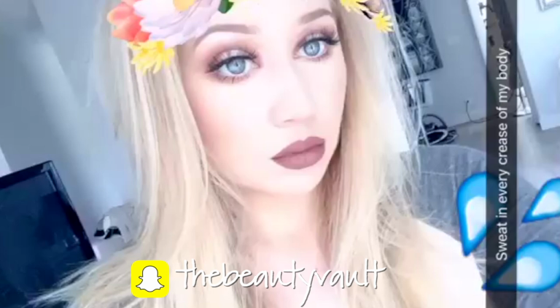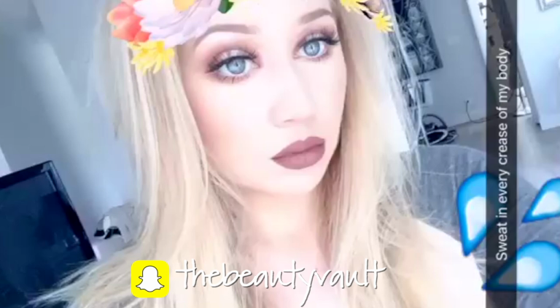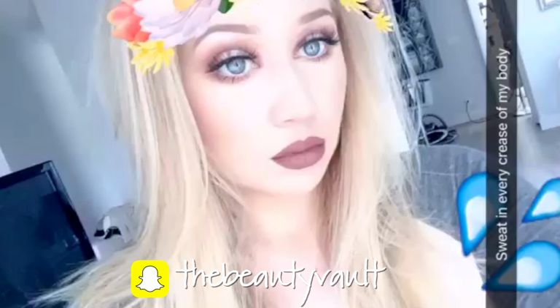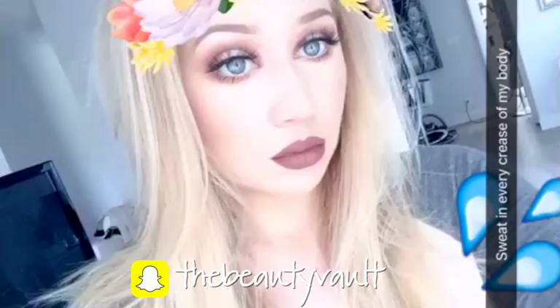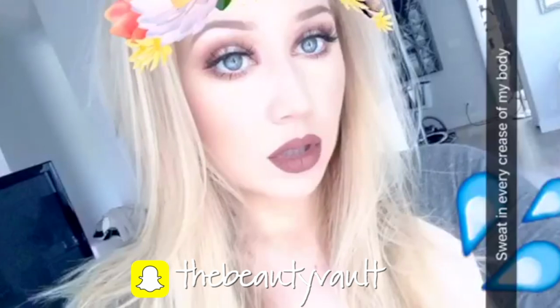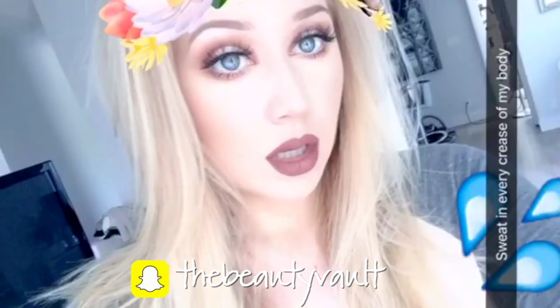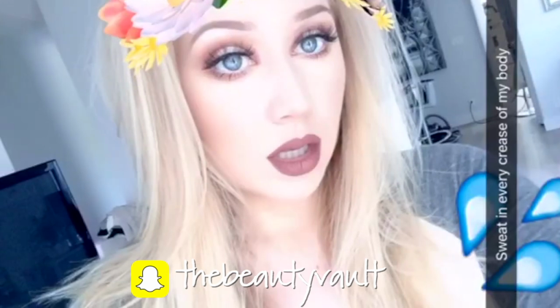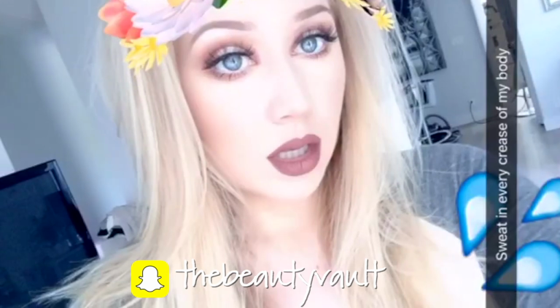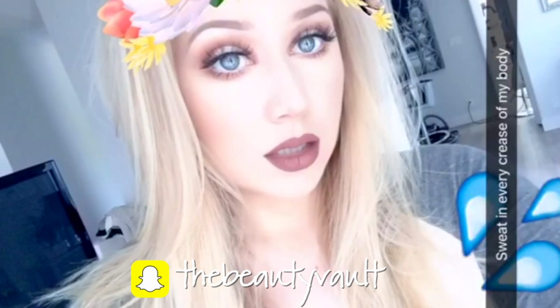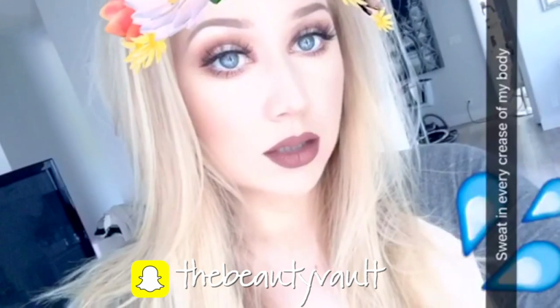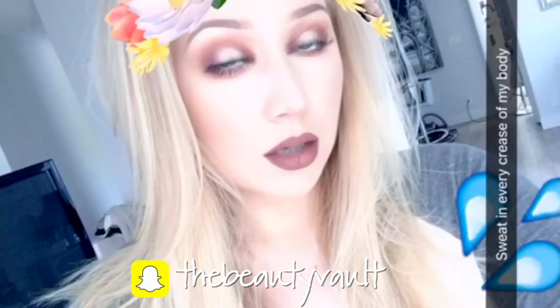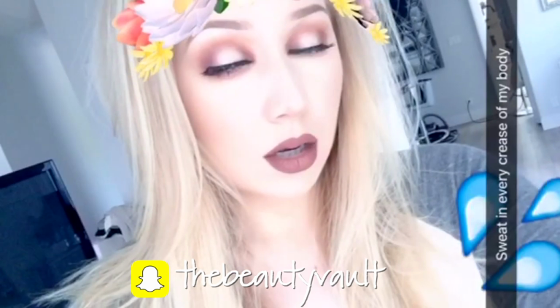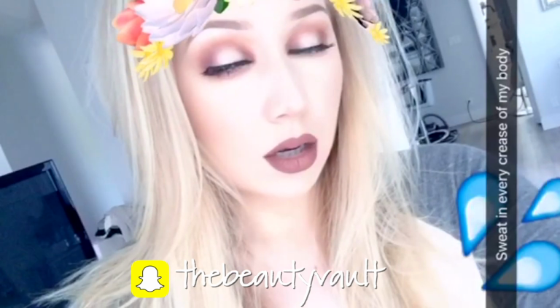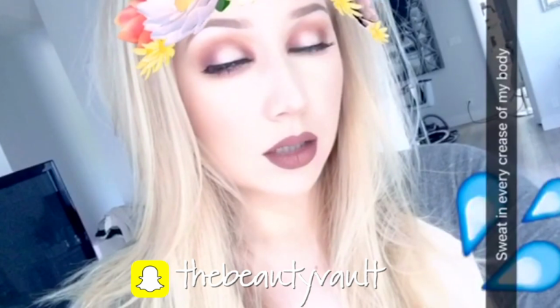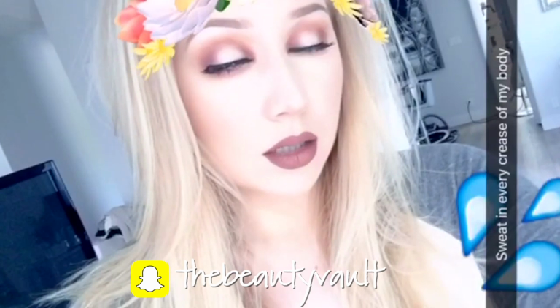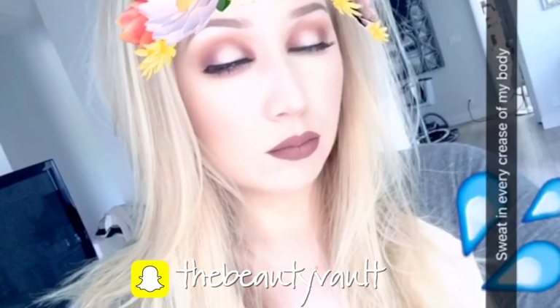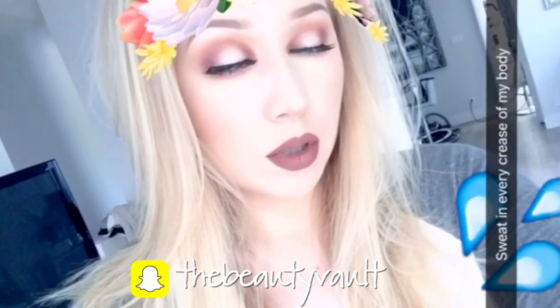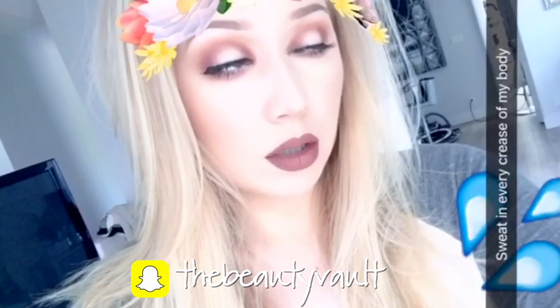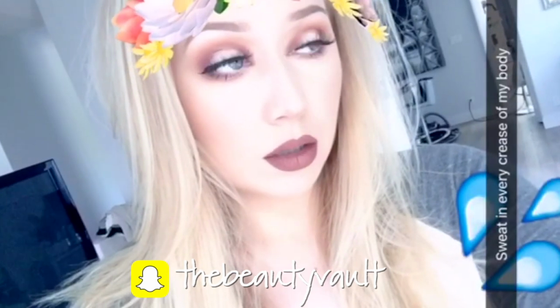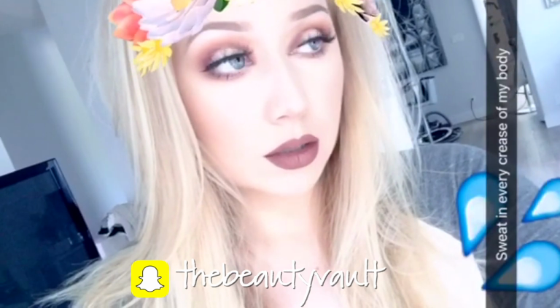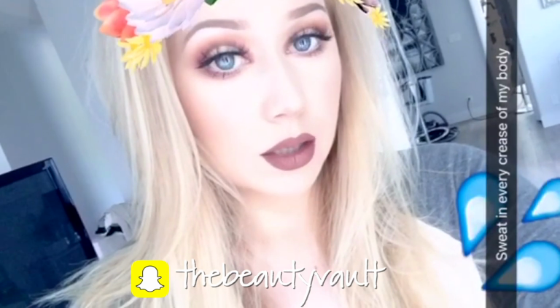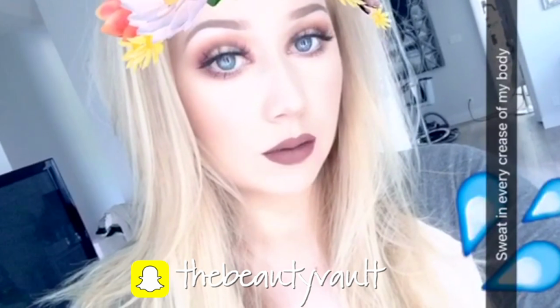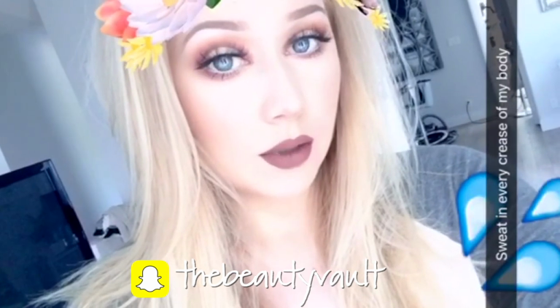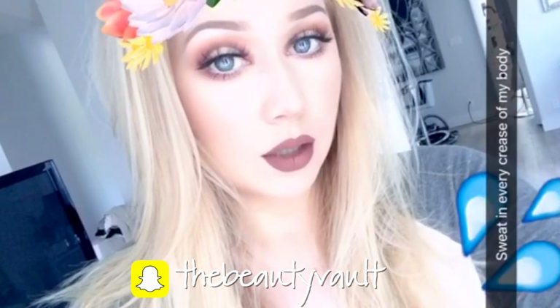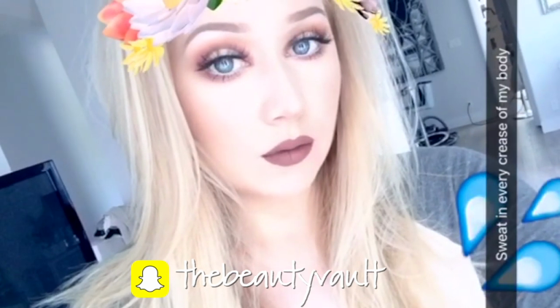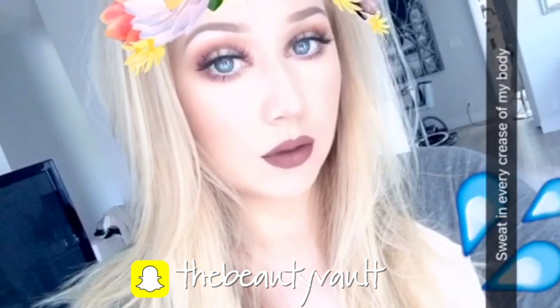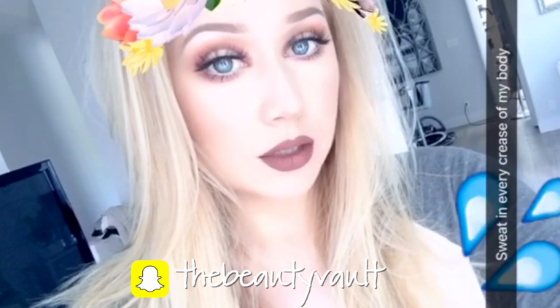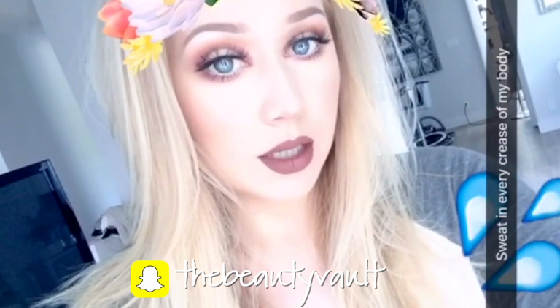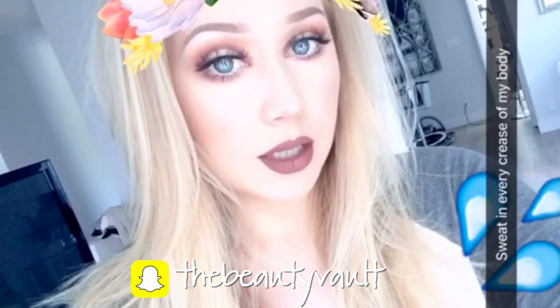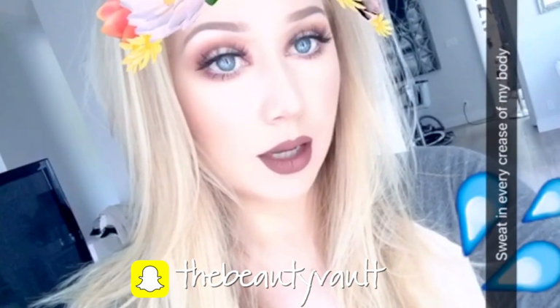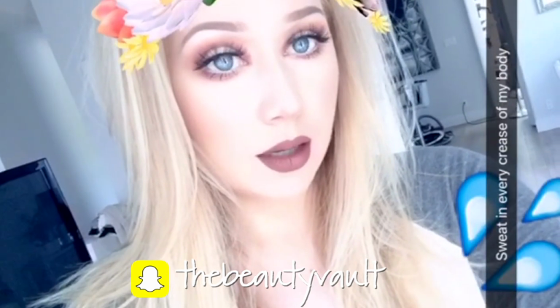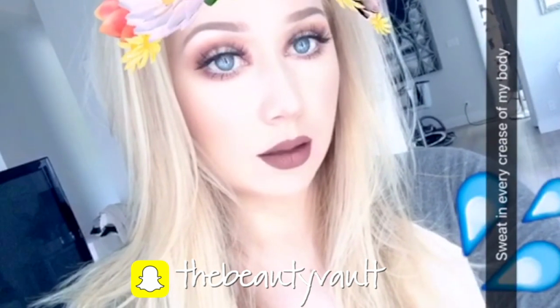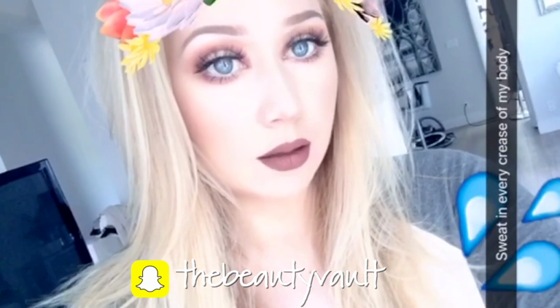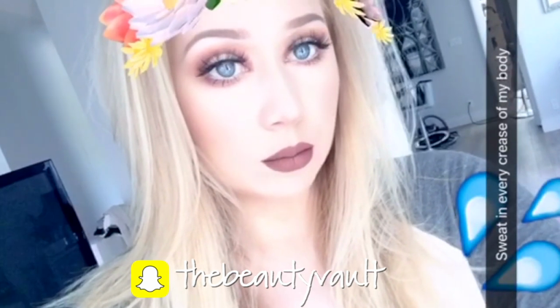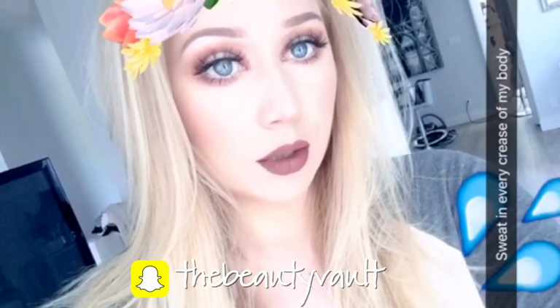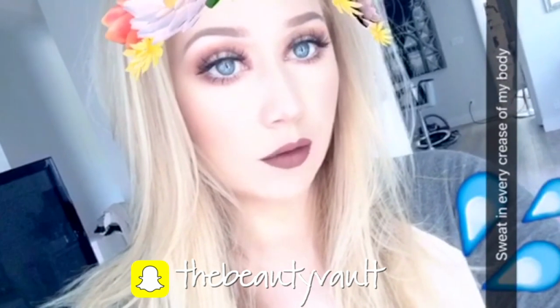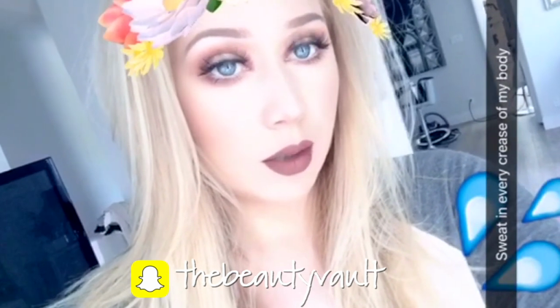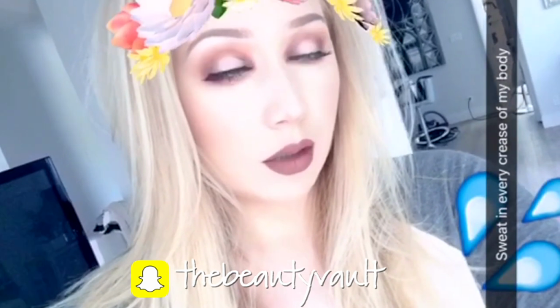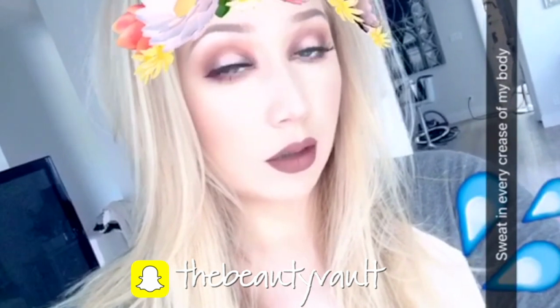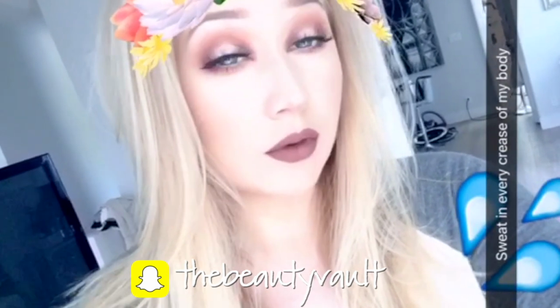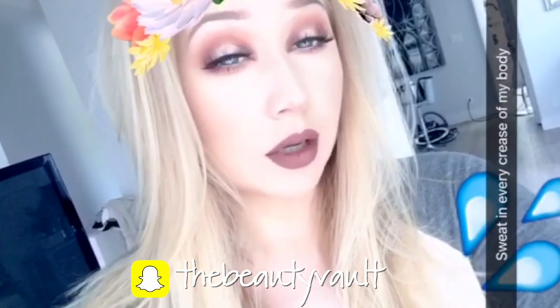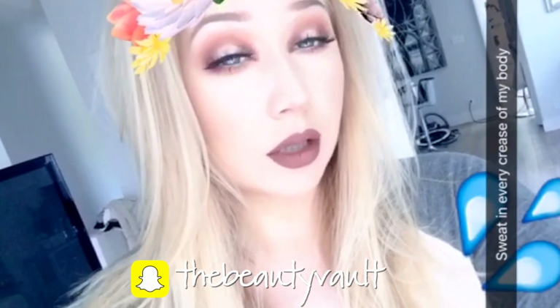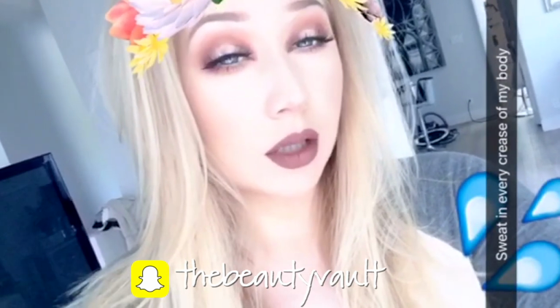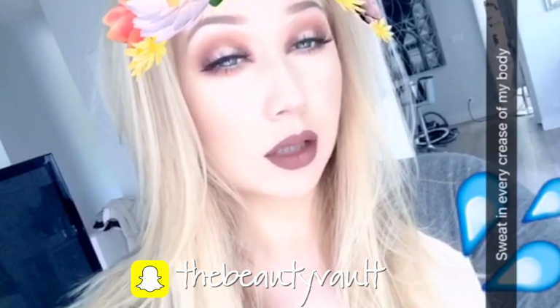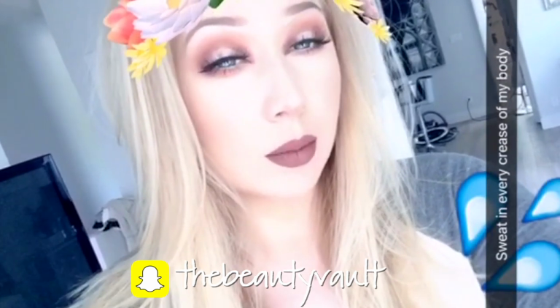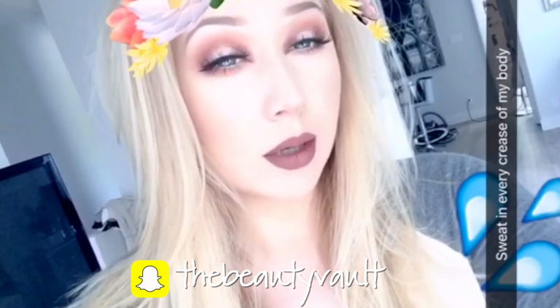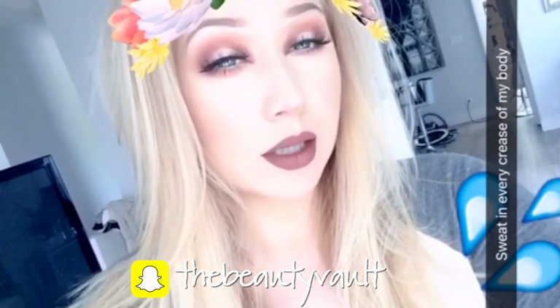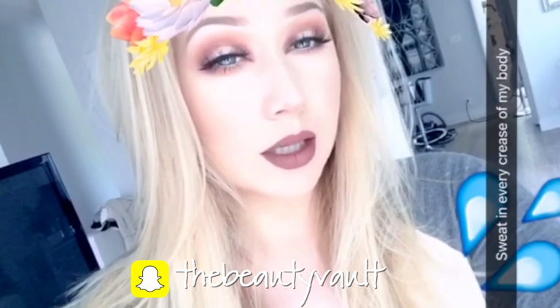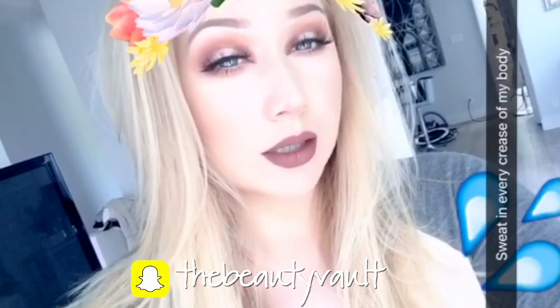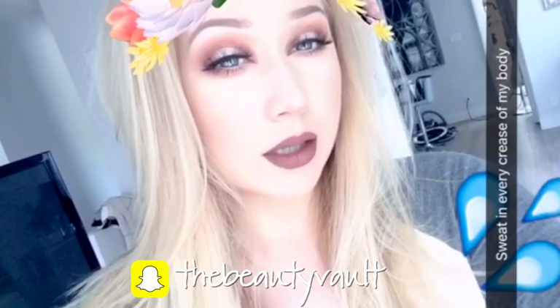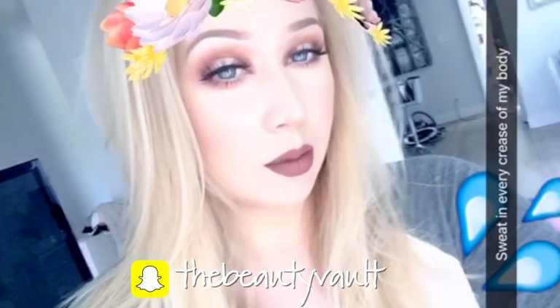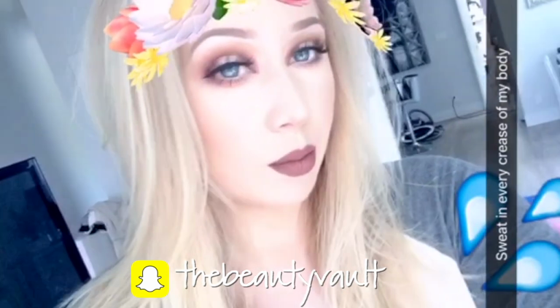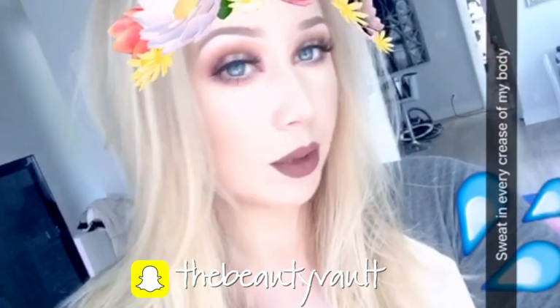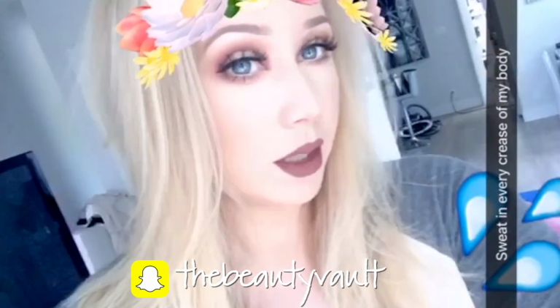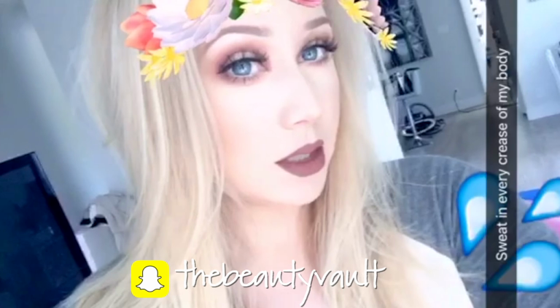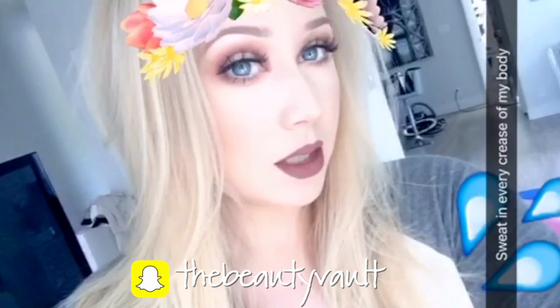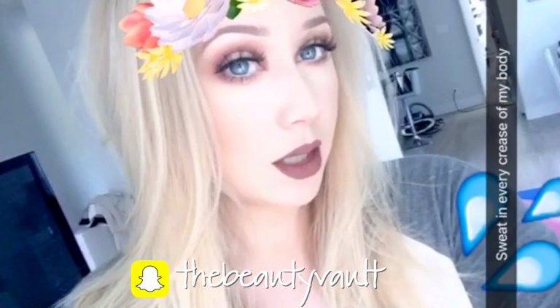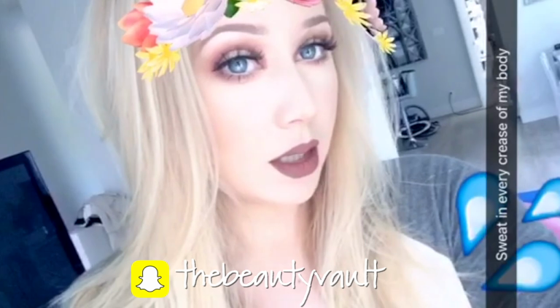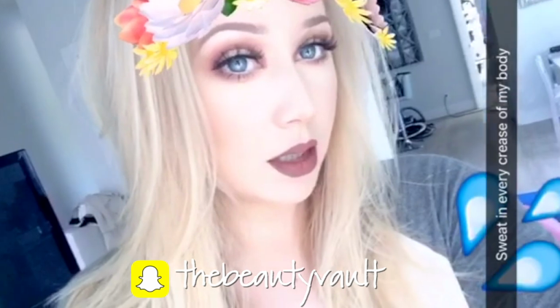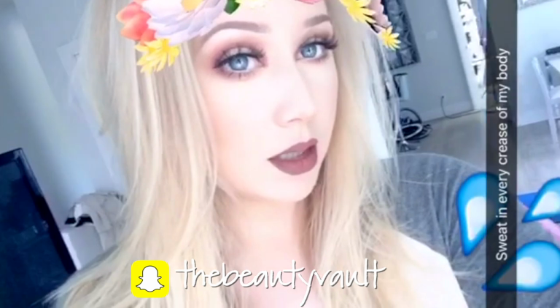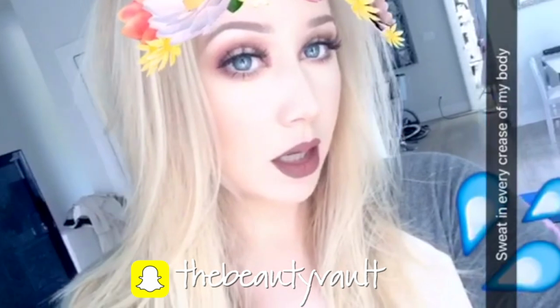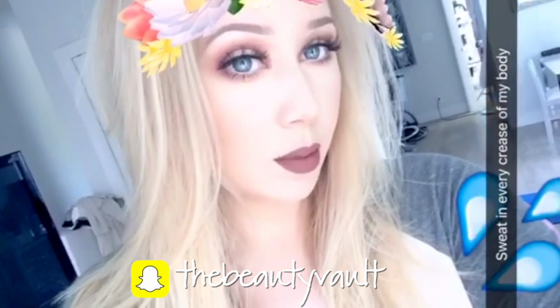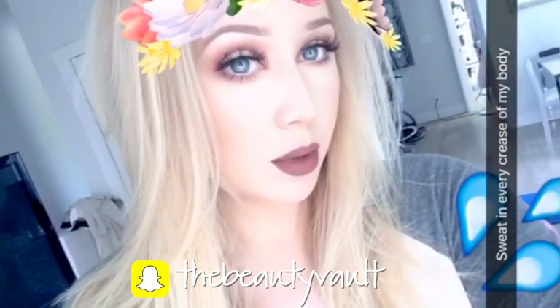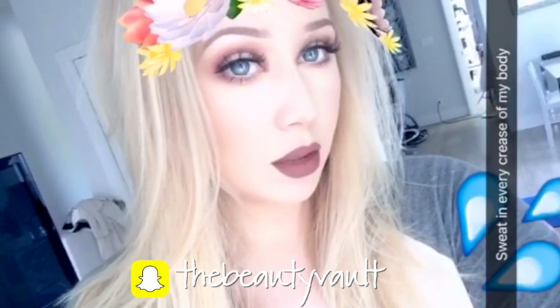It is hot as balls in Vancouver today. I've been in a funk lately, but I sat down and played today and this happened.